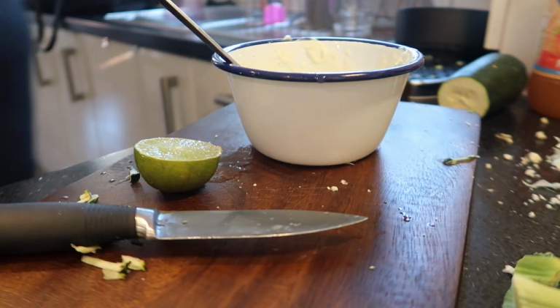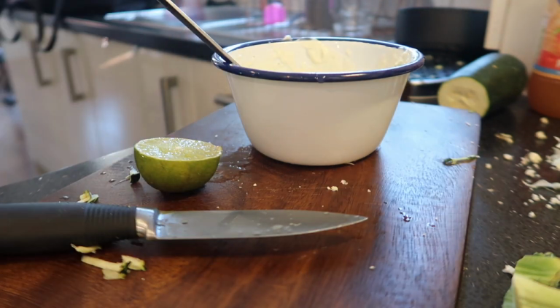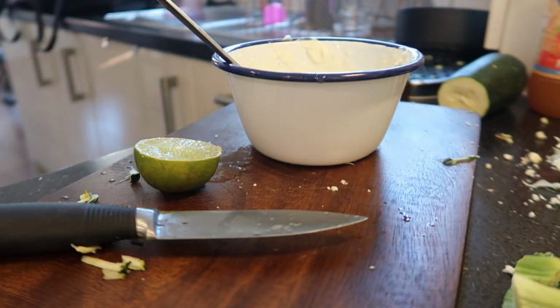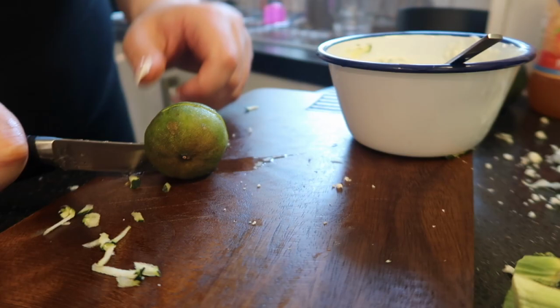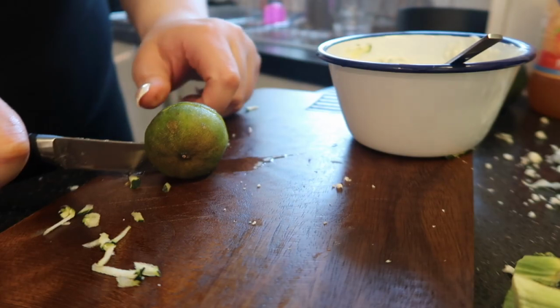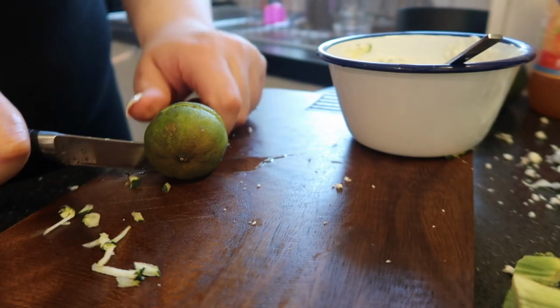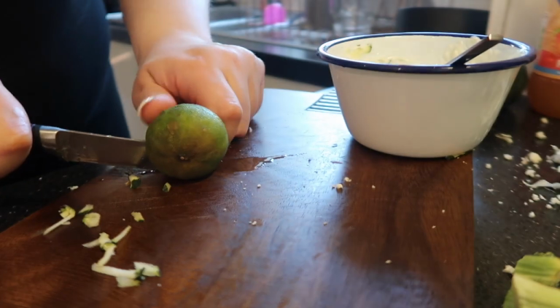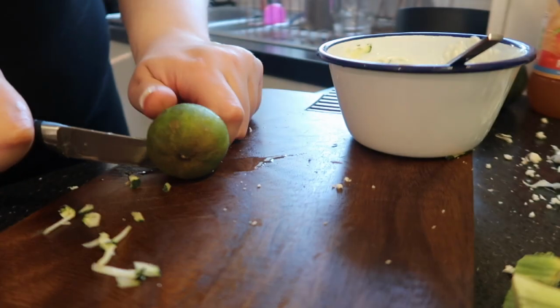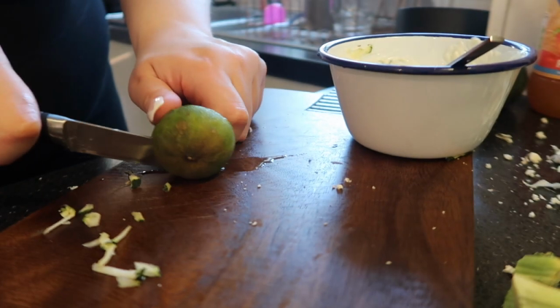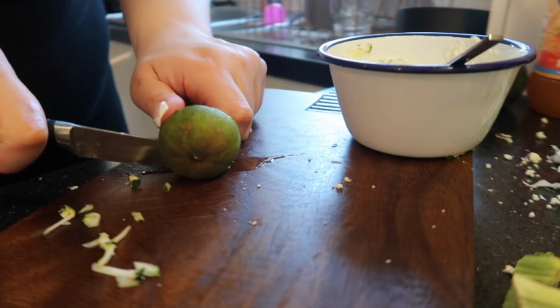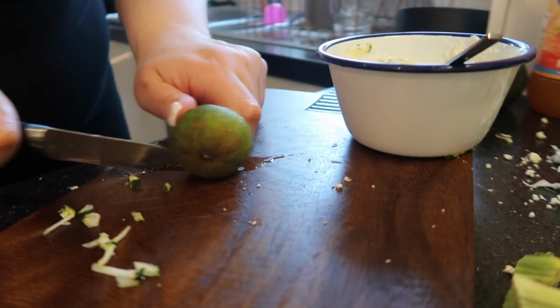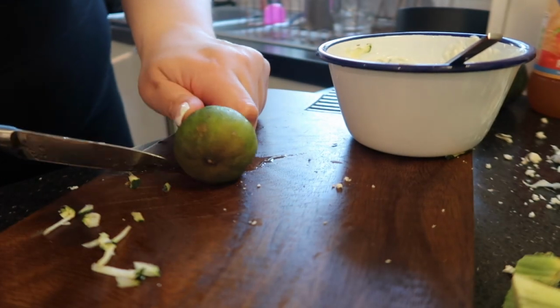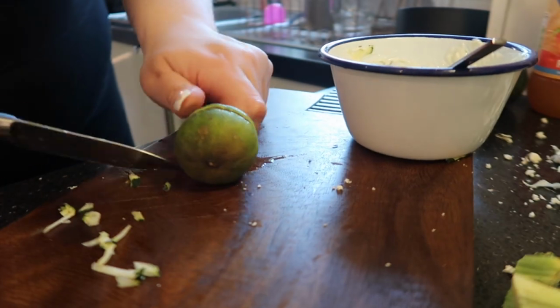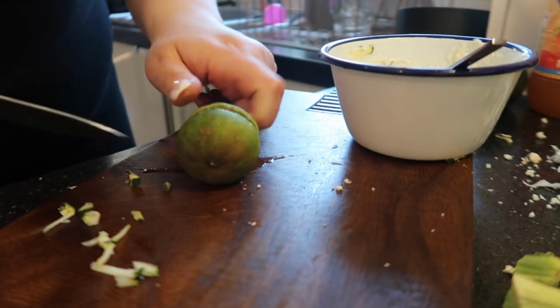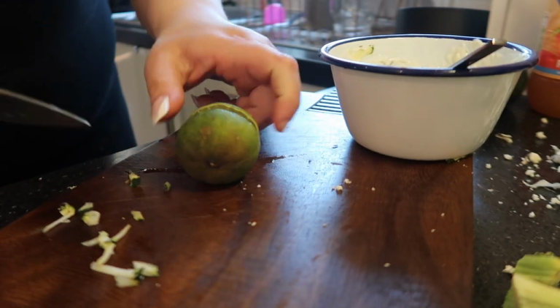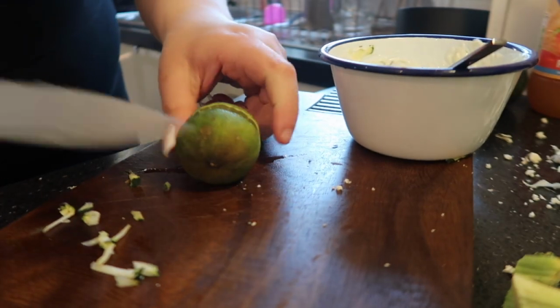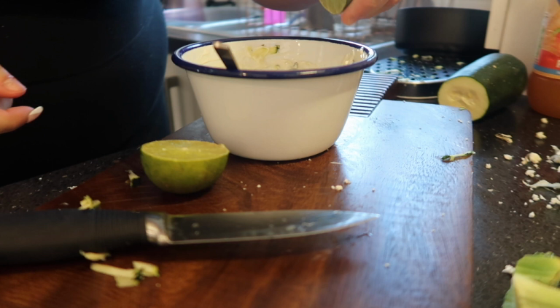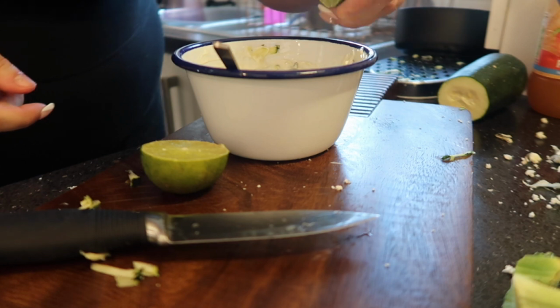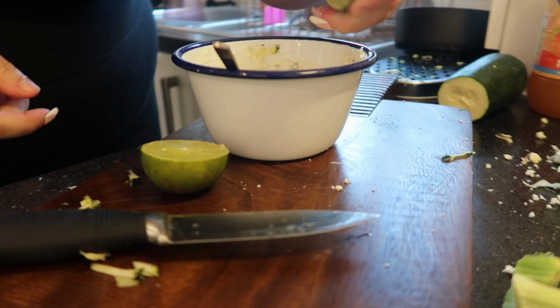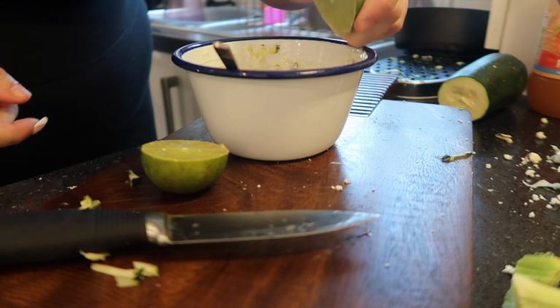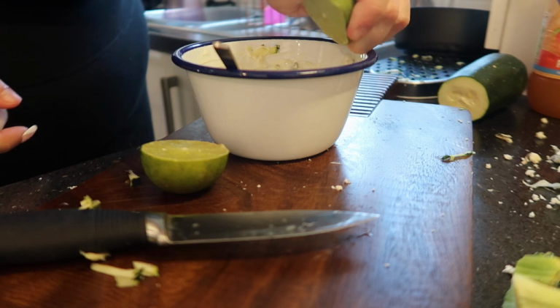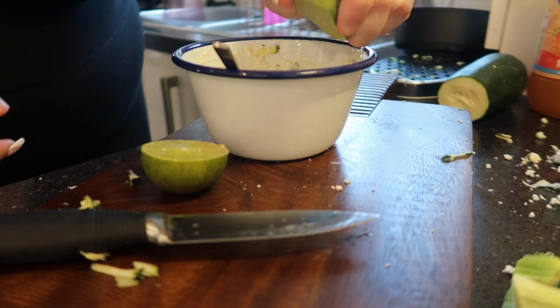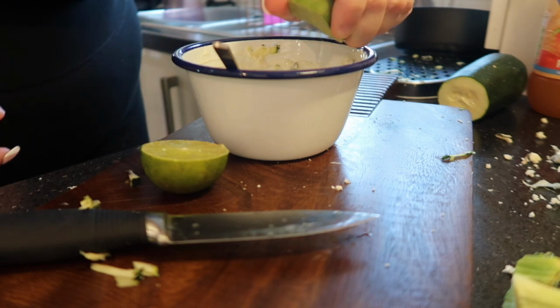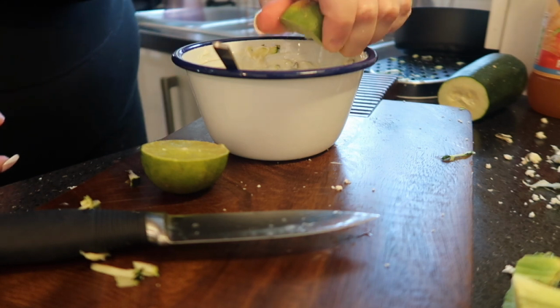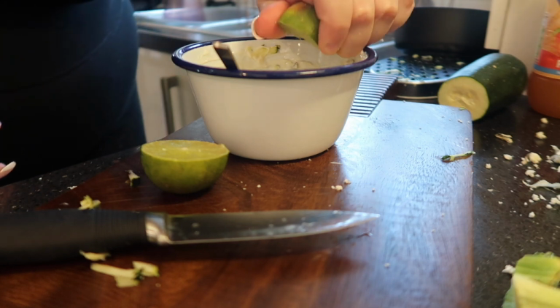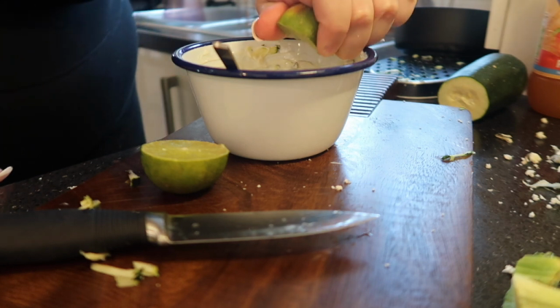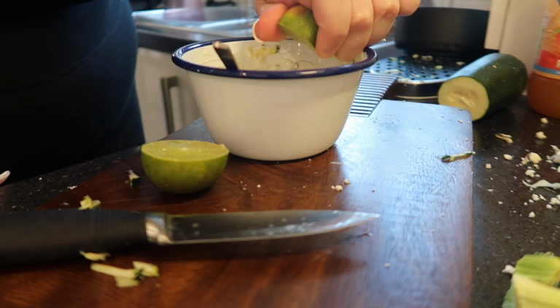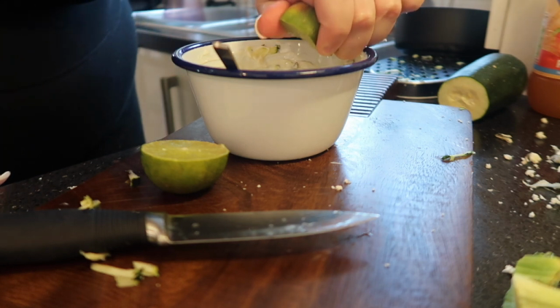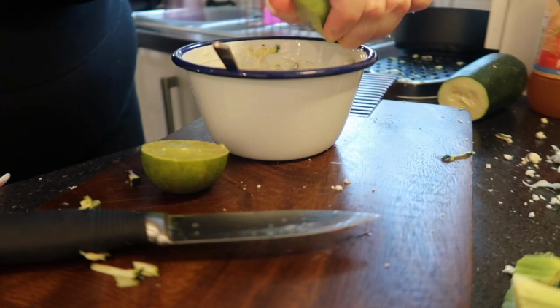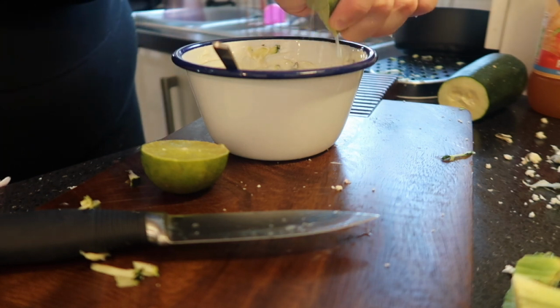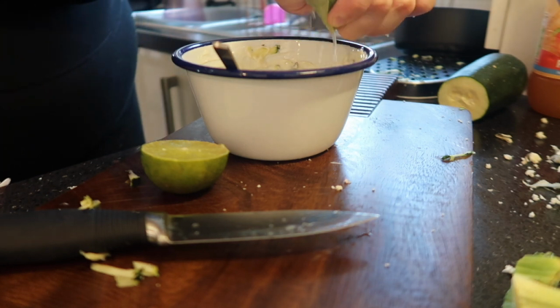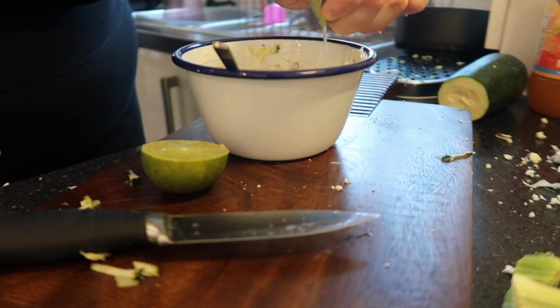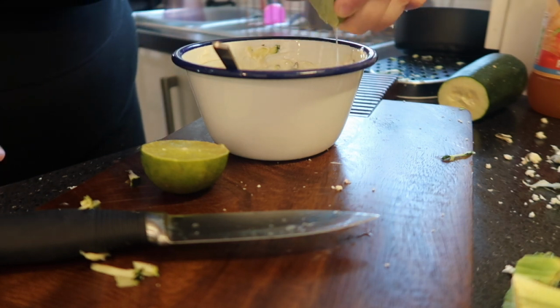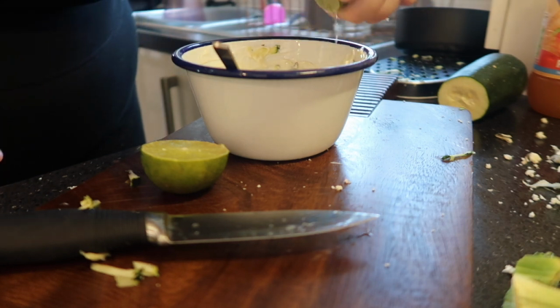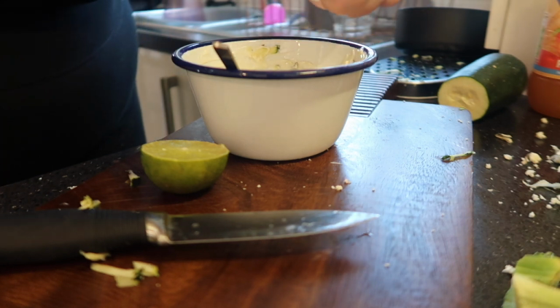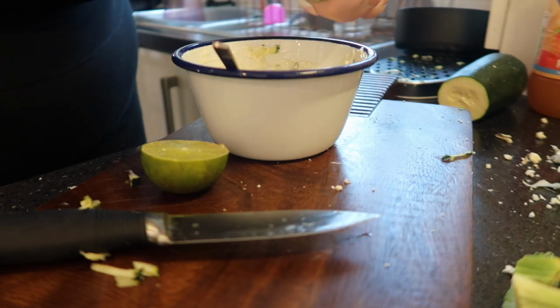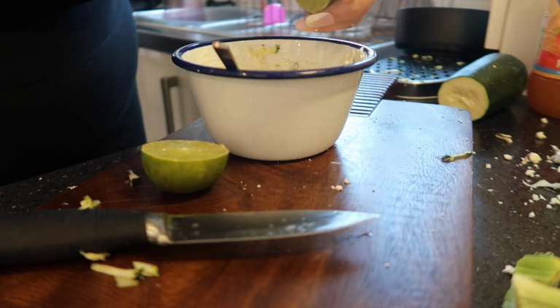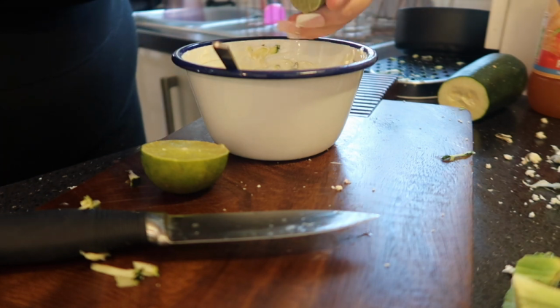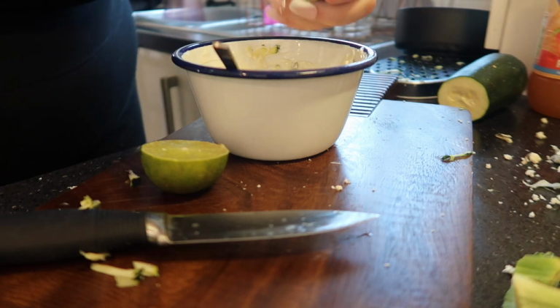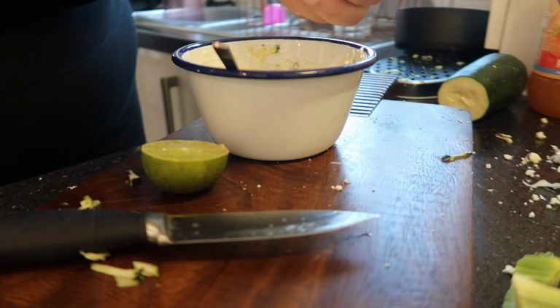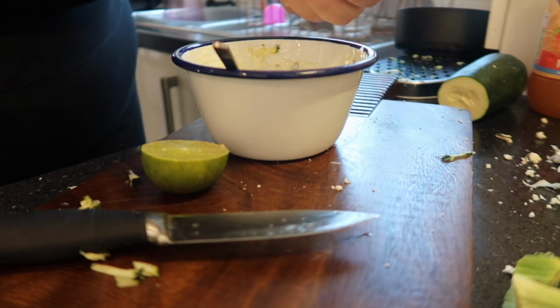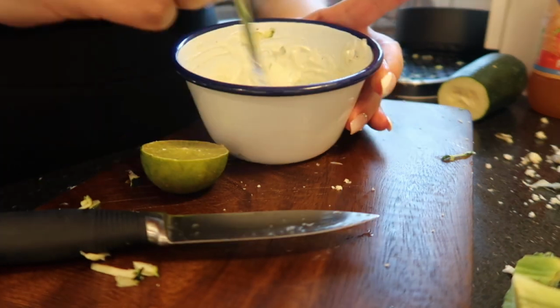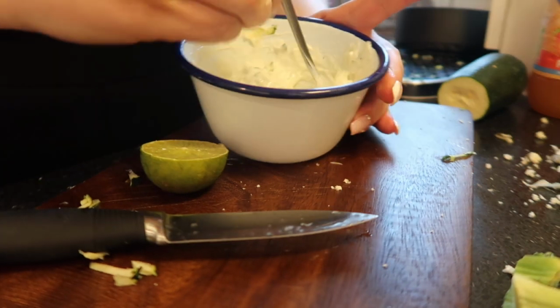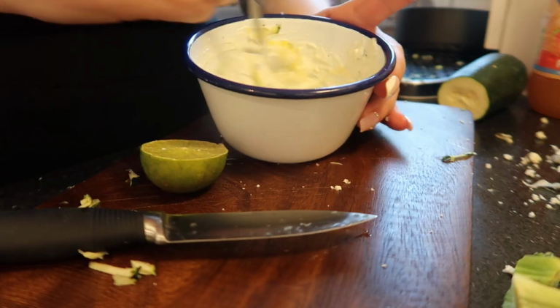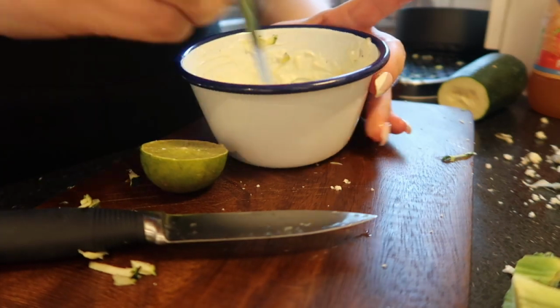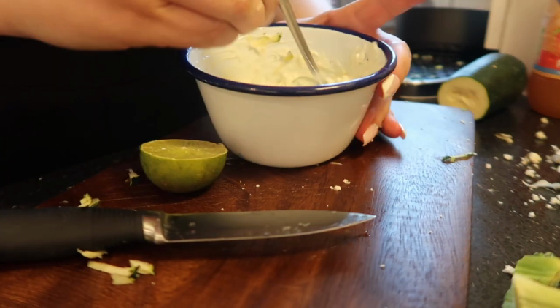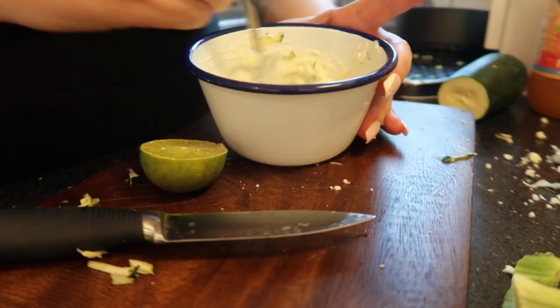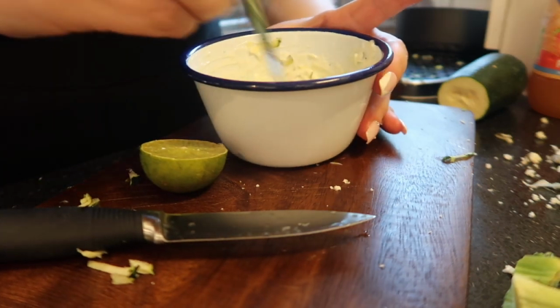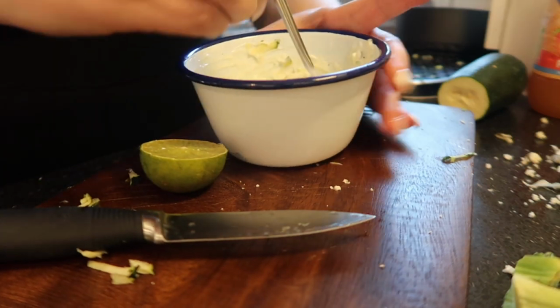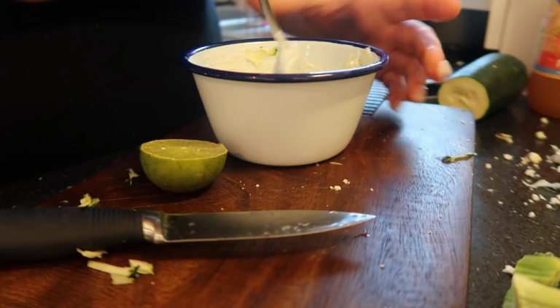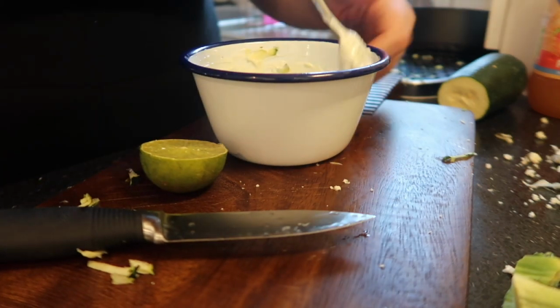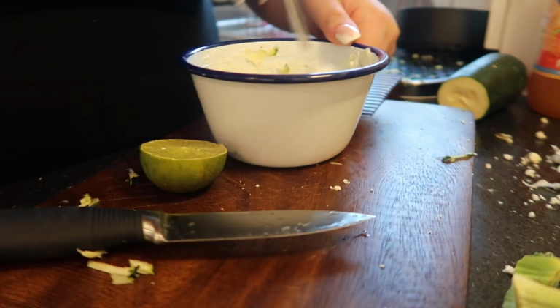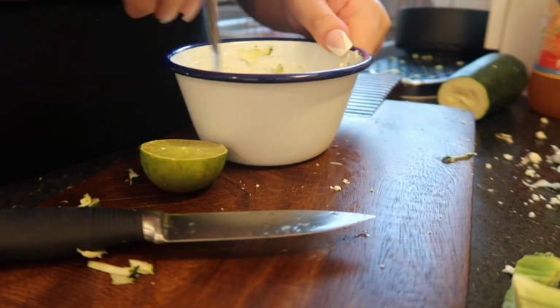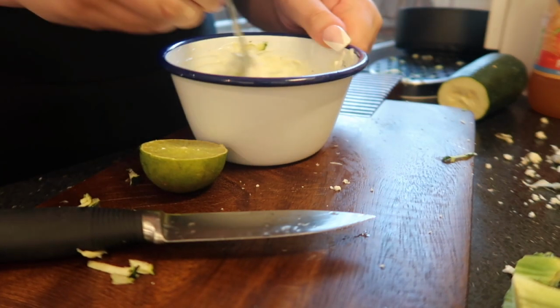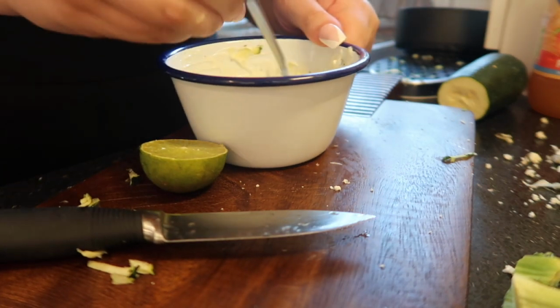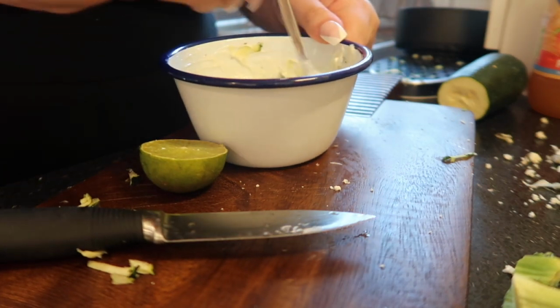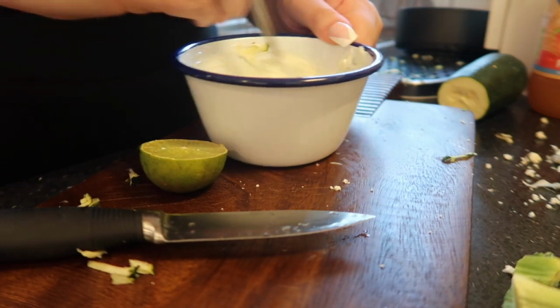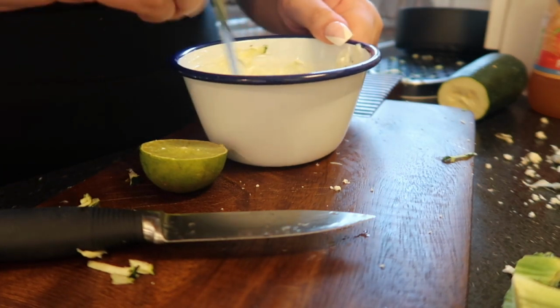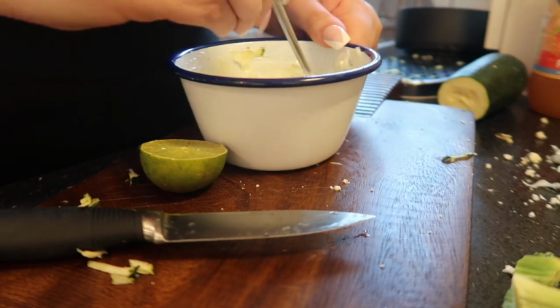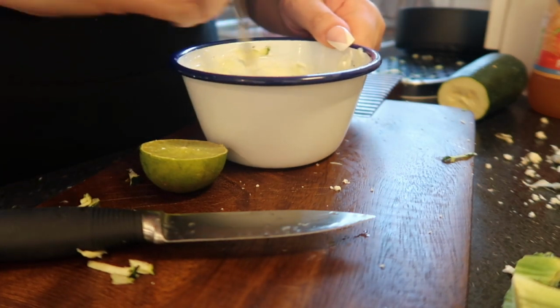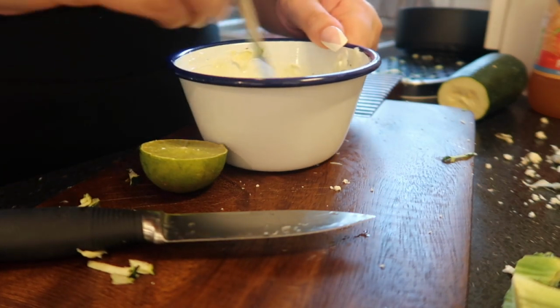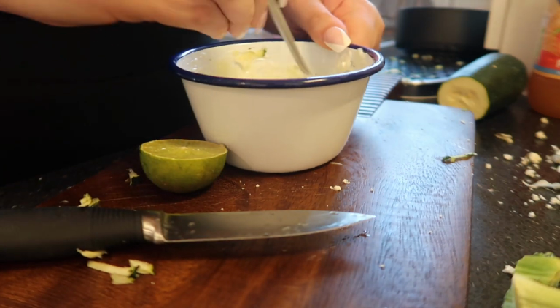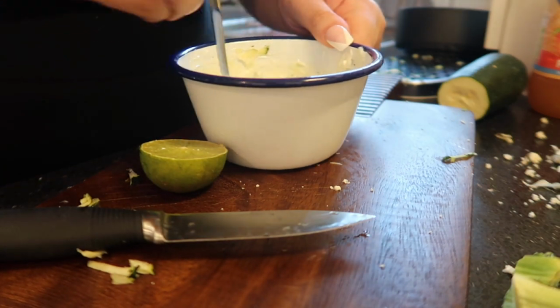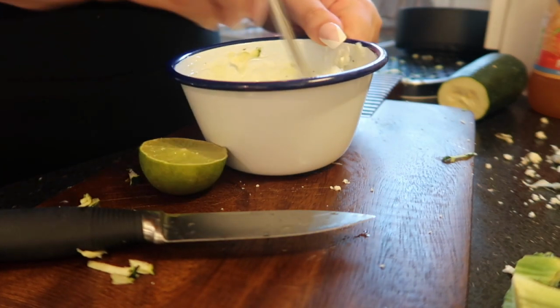Also don't forget a little squeeze of lime — this adds a nice little tartness to it that's going to be really nice with your meal.